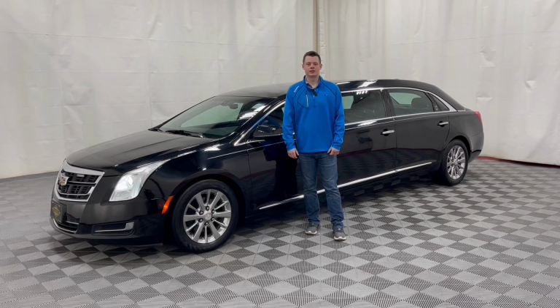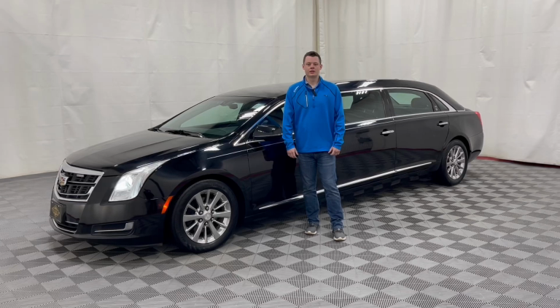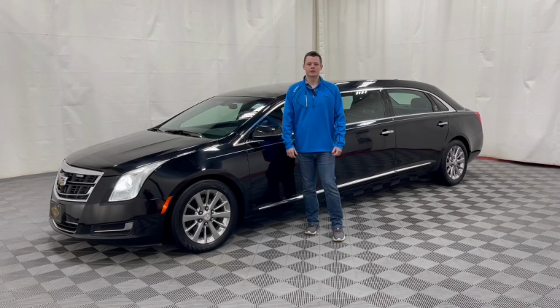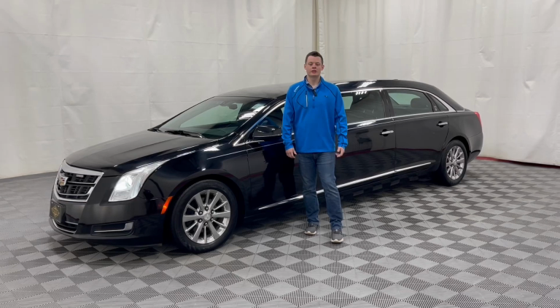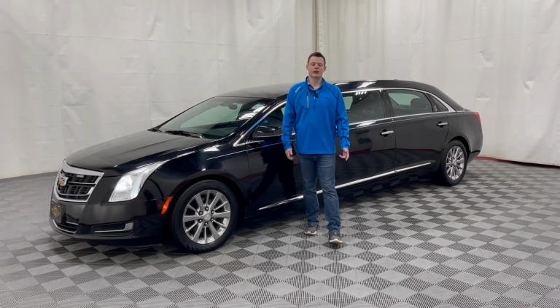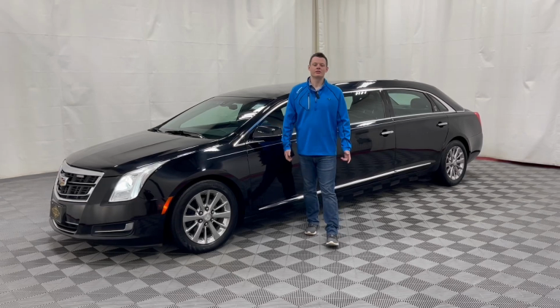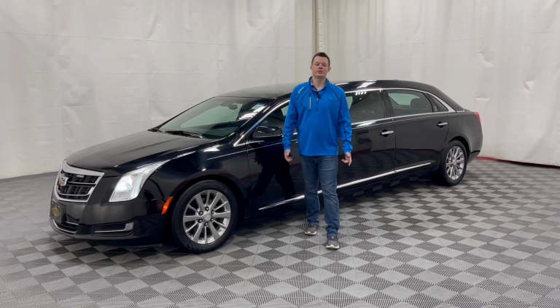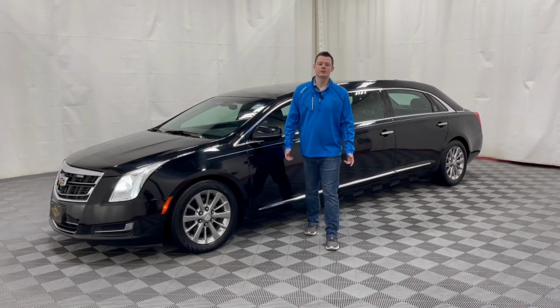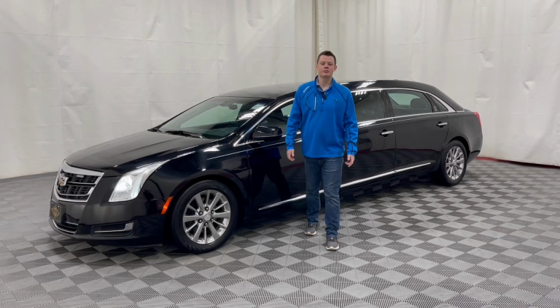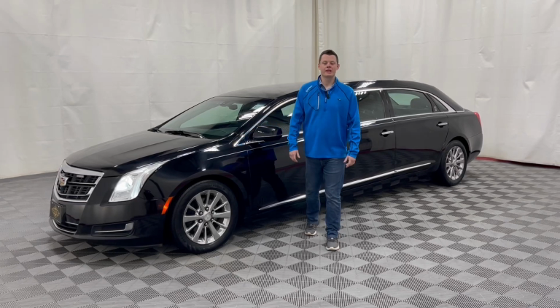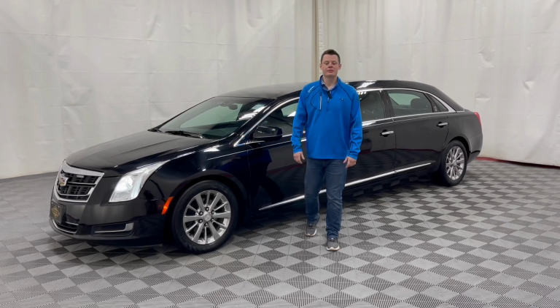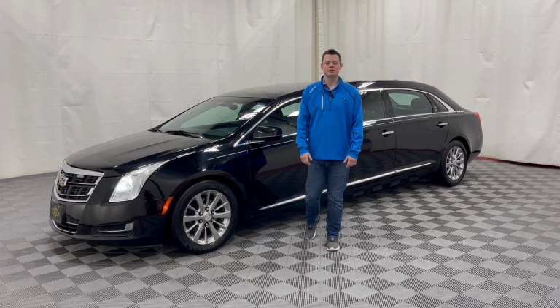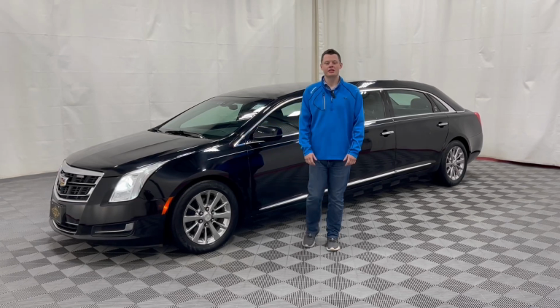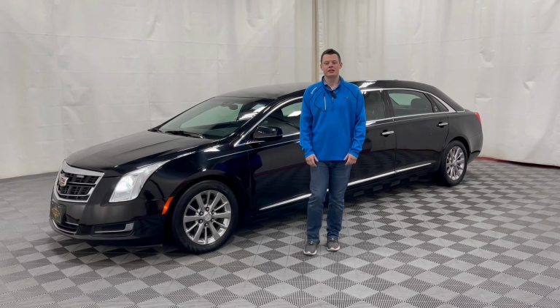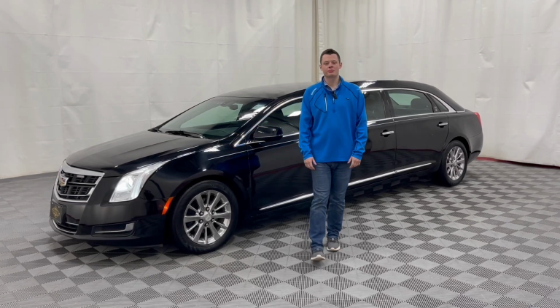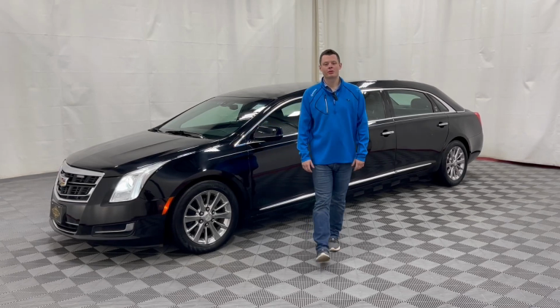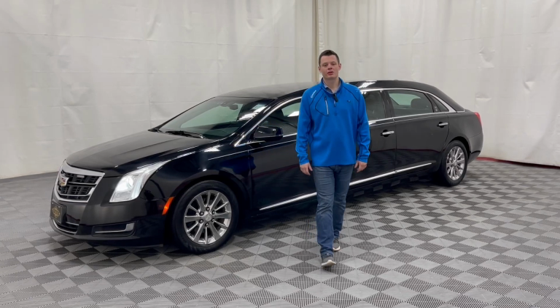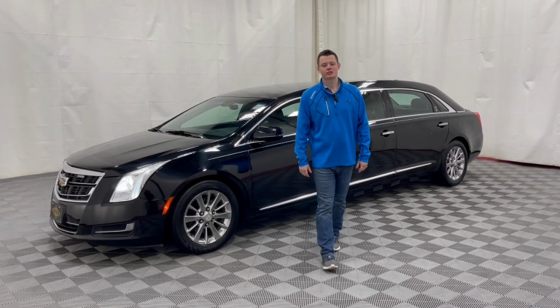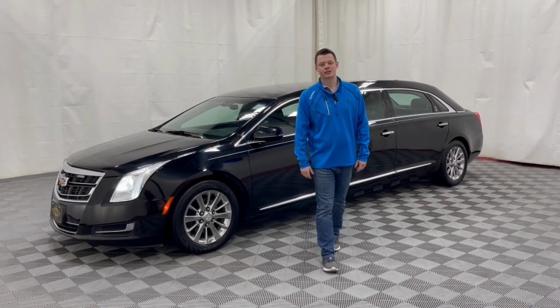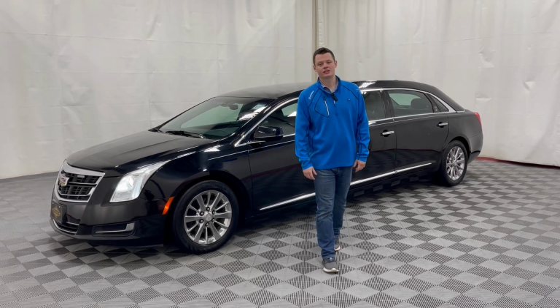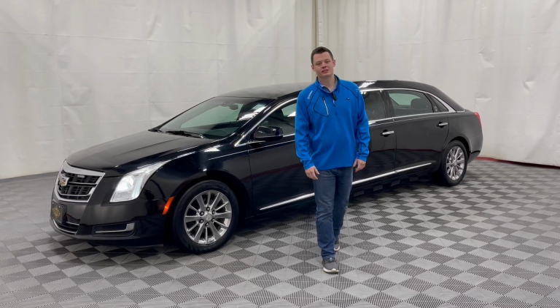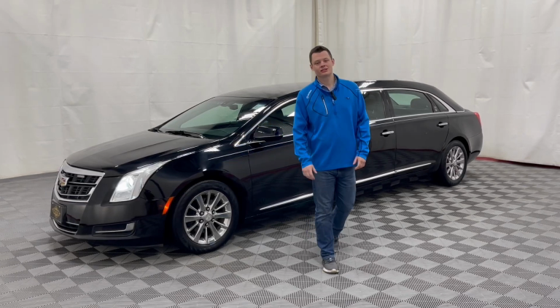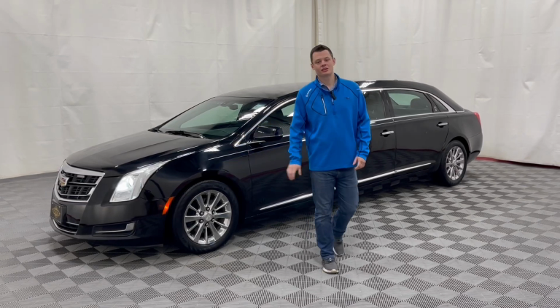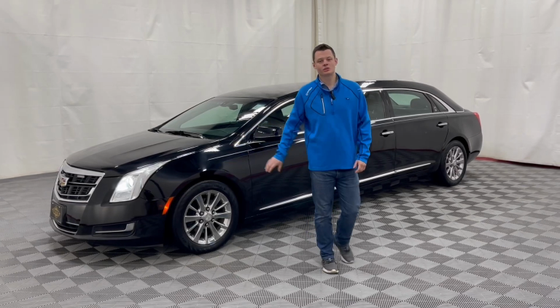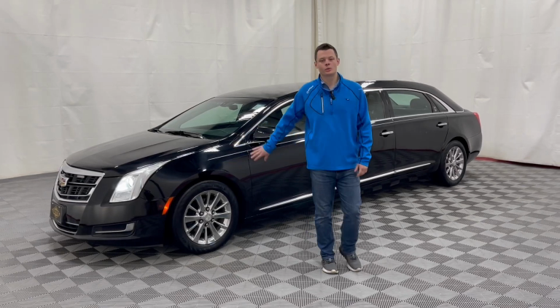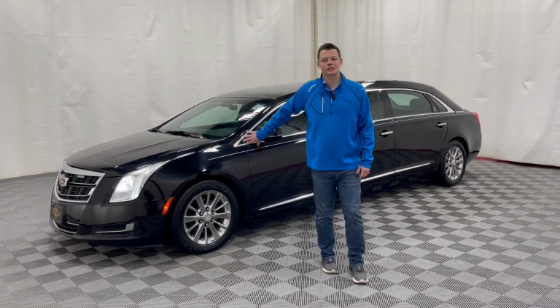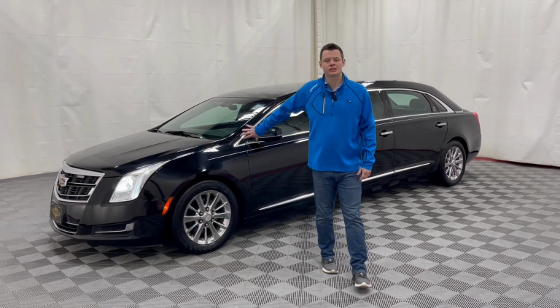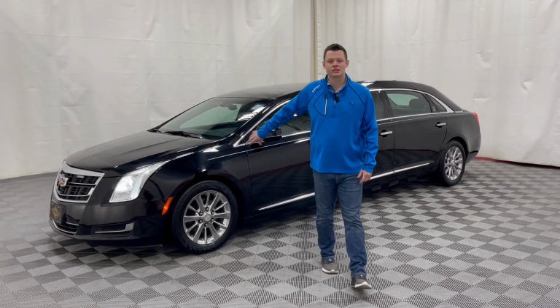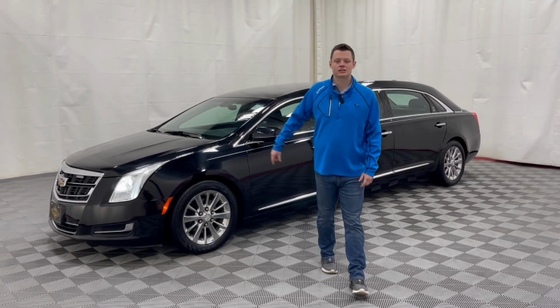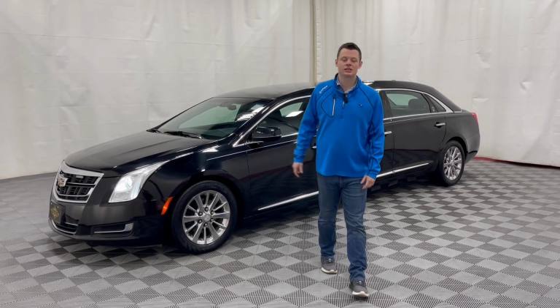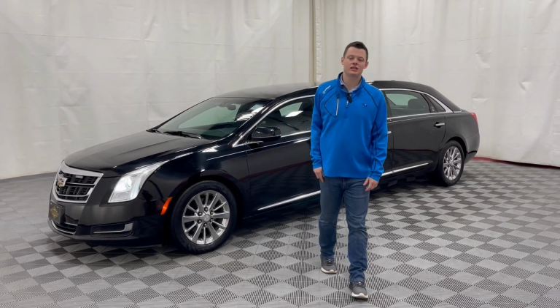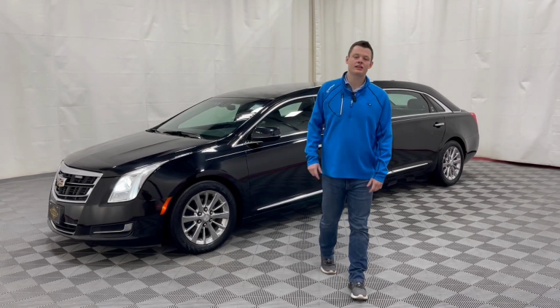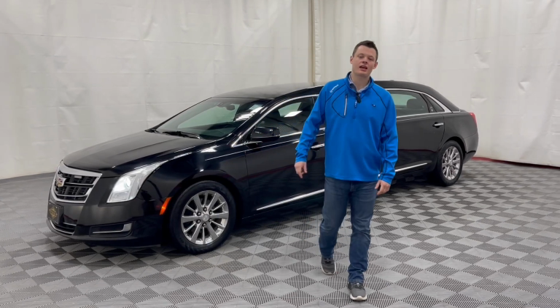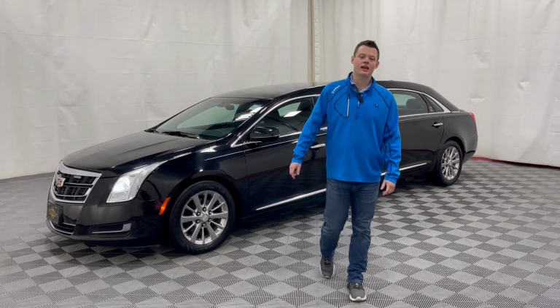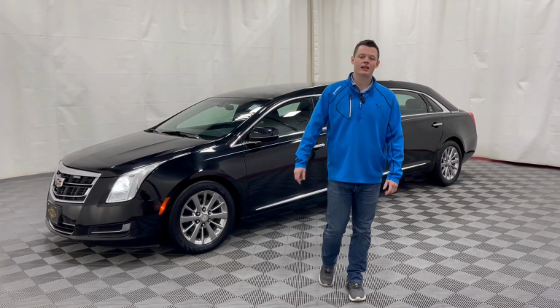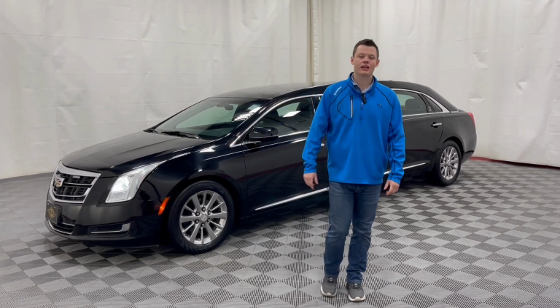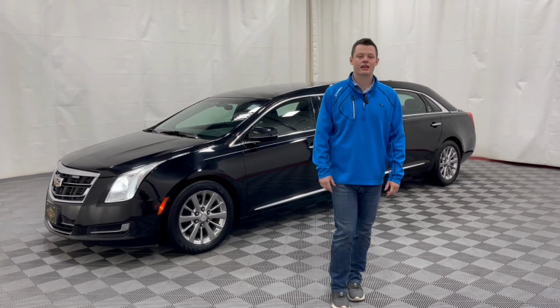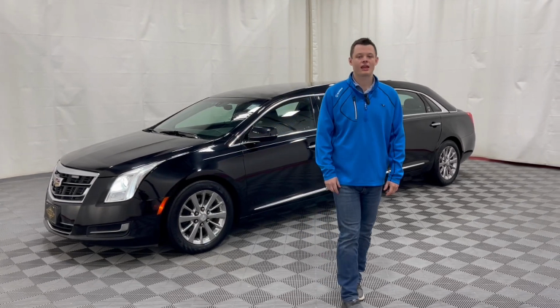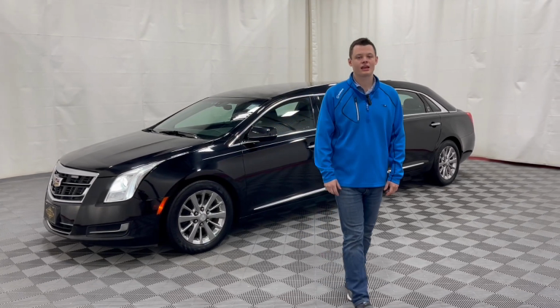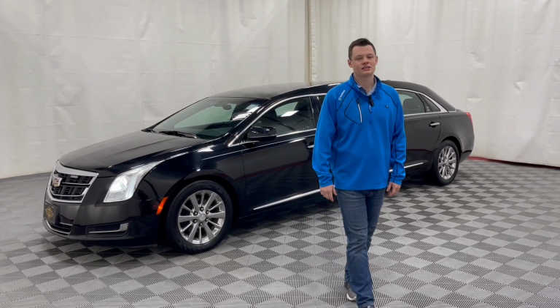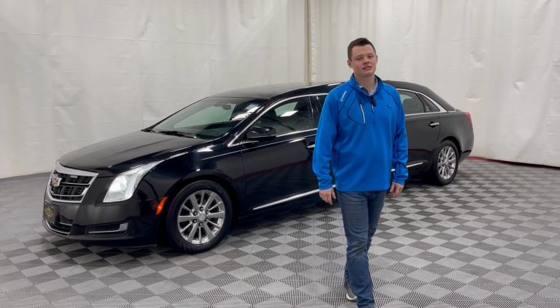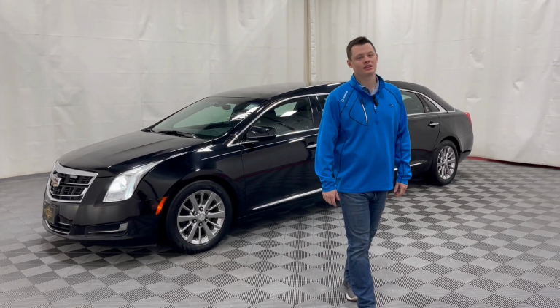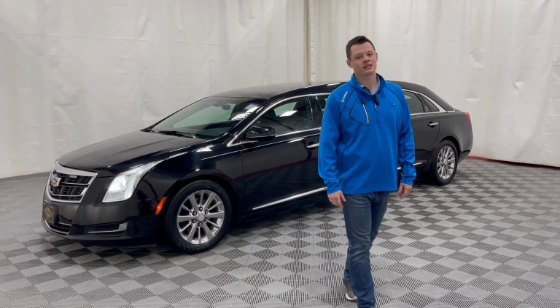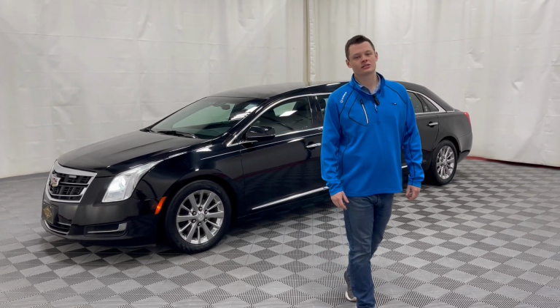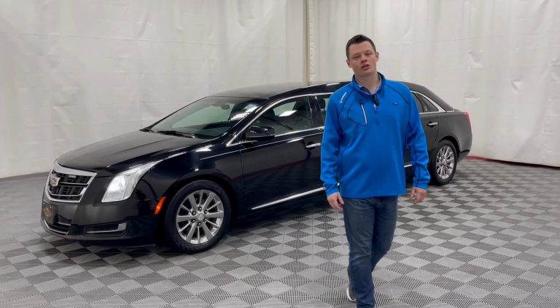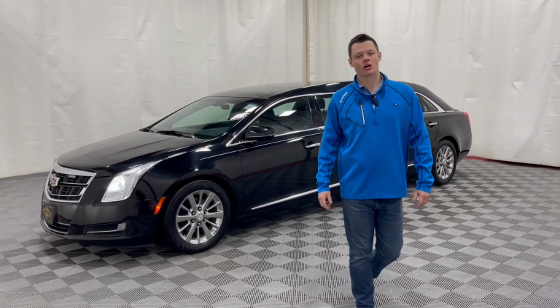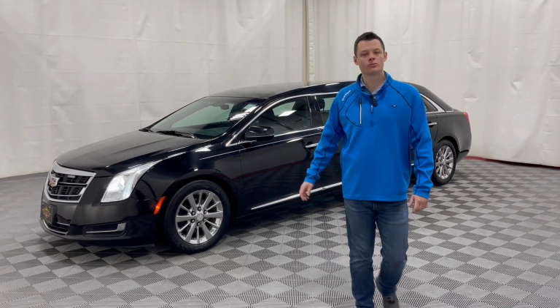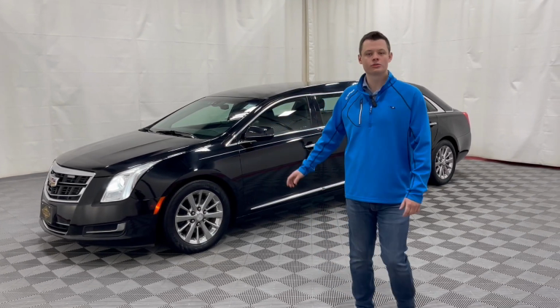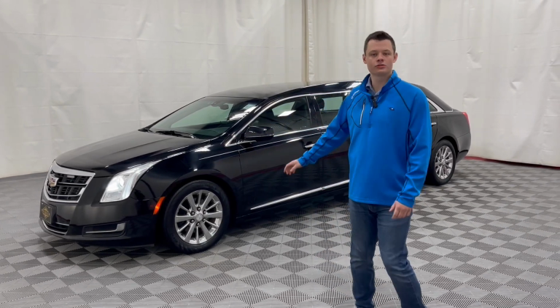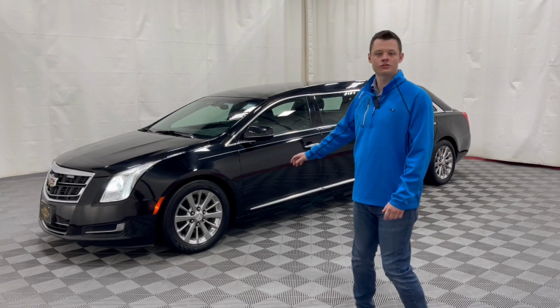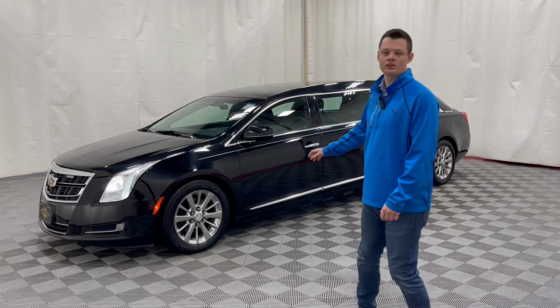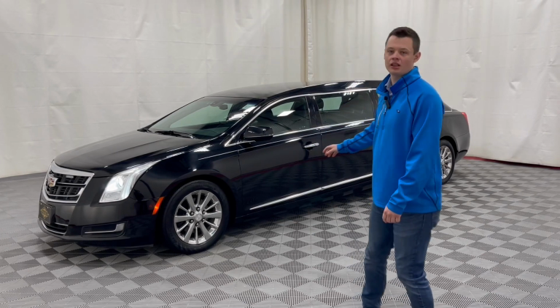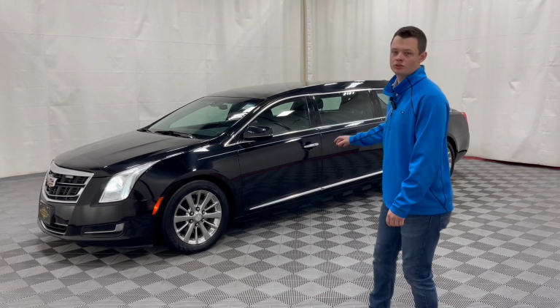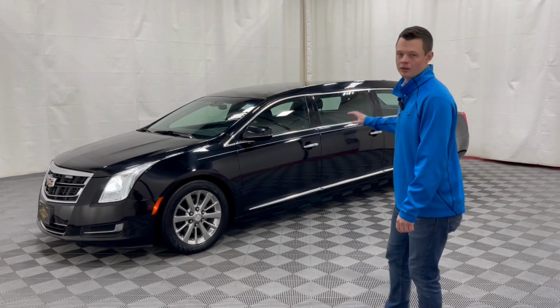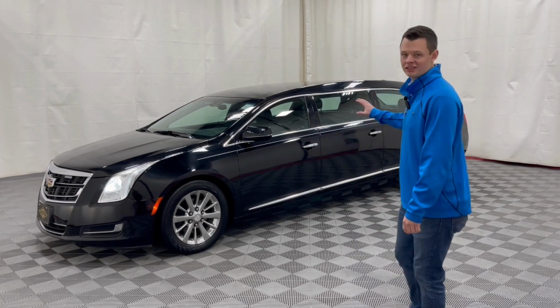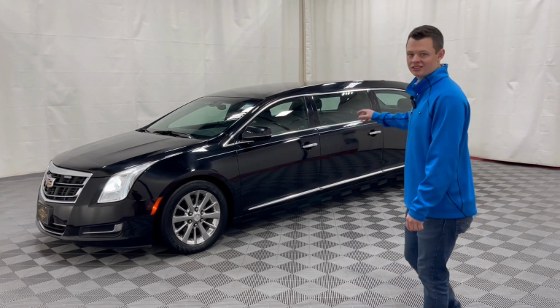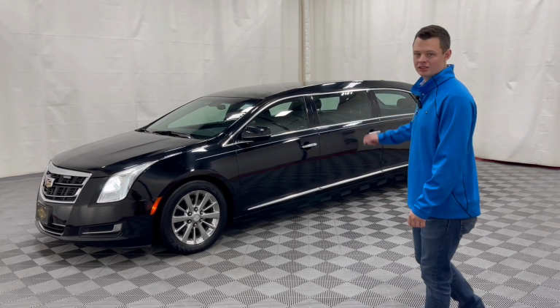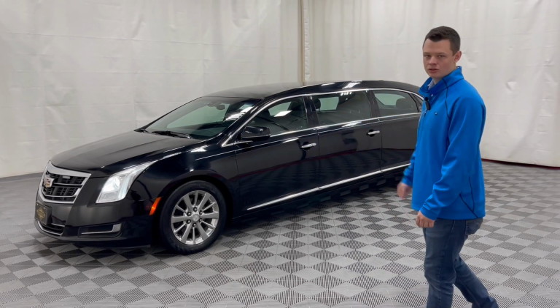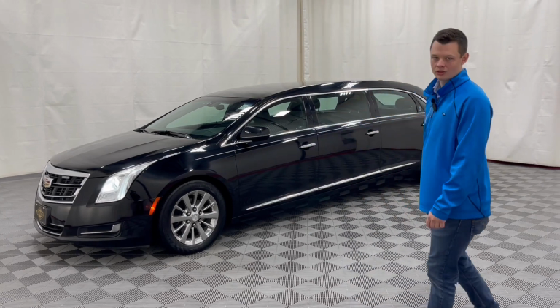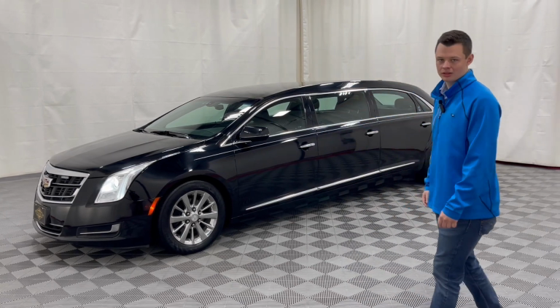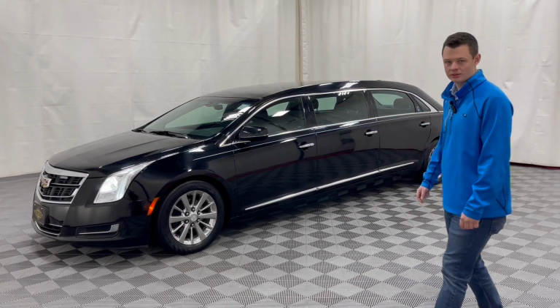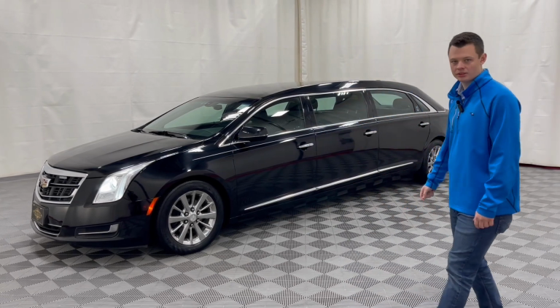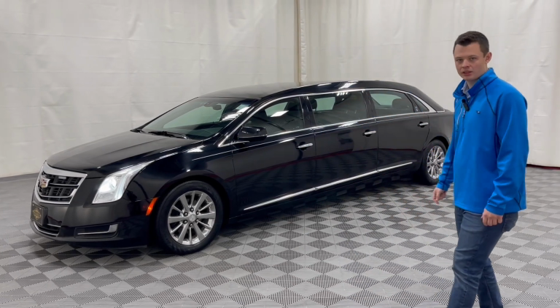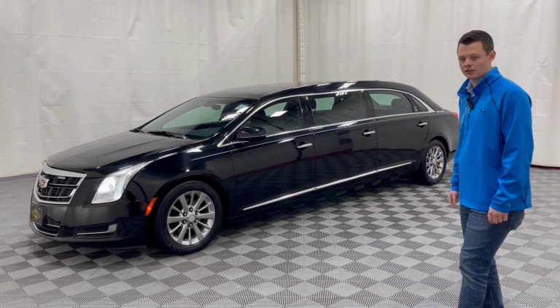Good afternoon. My name is Nathan Parks and this is a 2016 Cadillac XTS Armbruster Stageway six-door limousine.